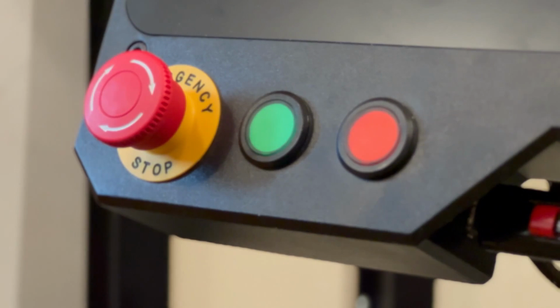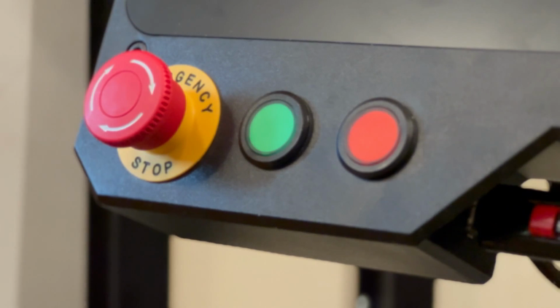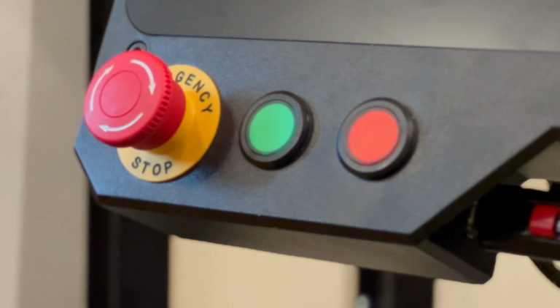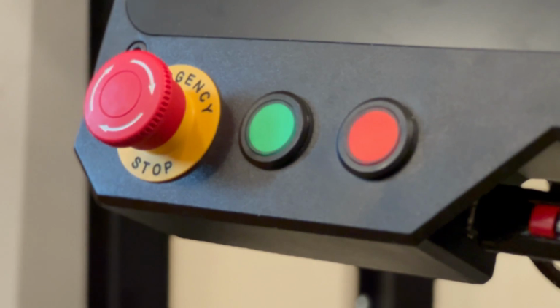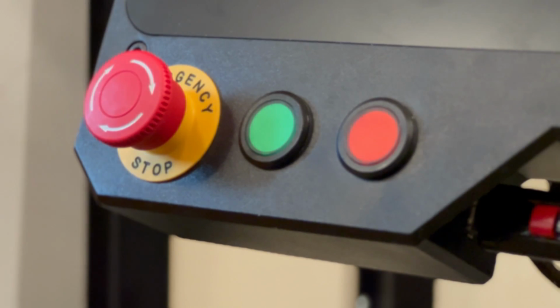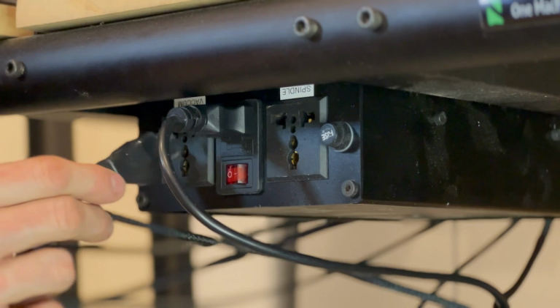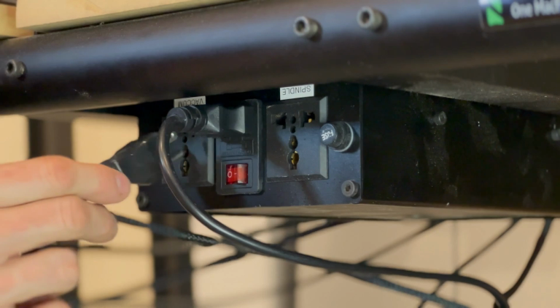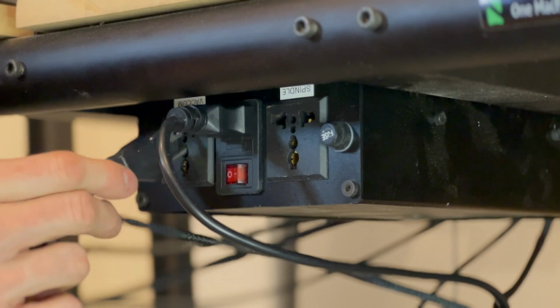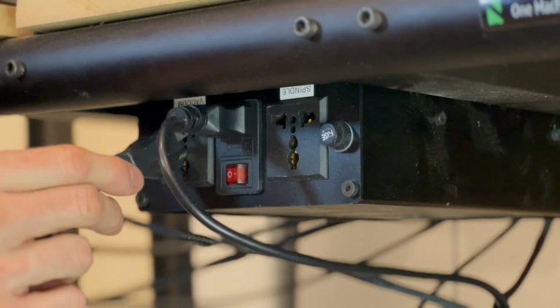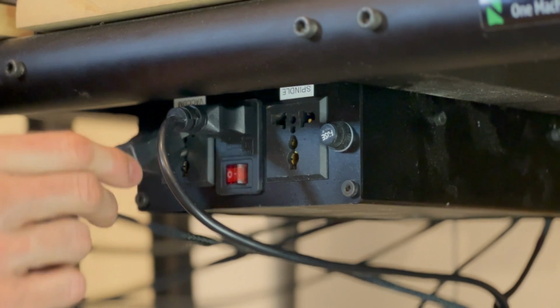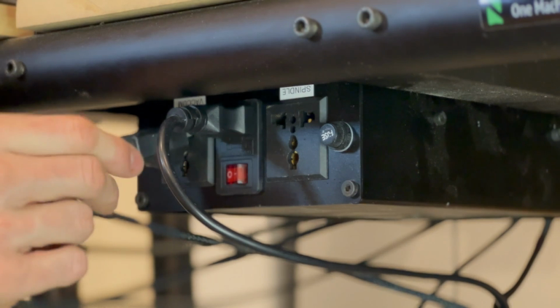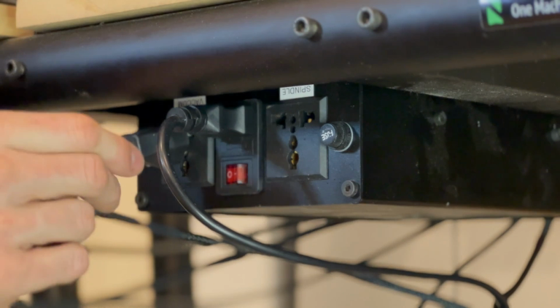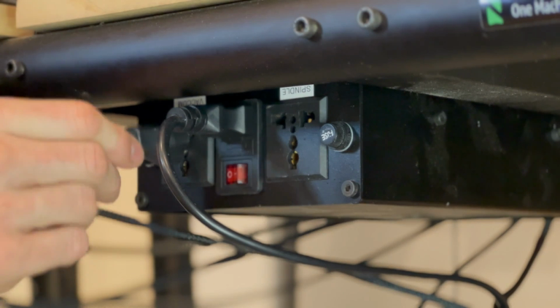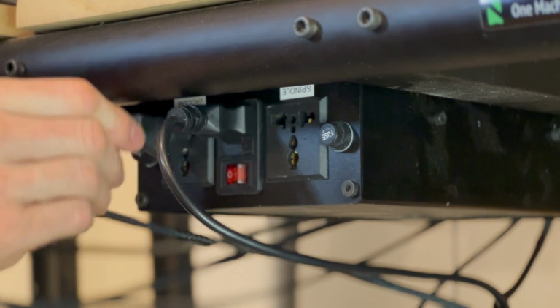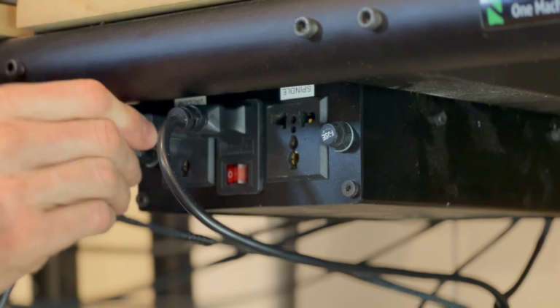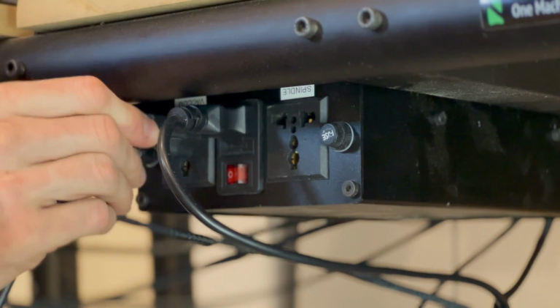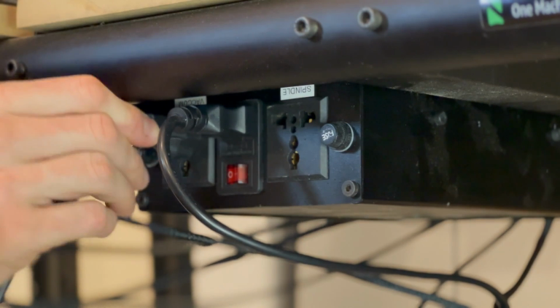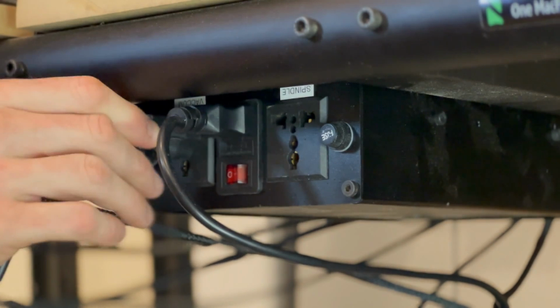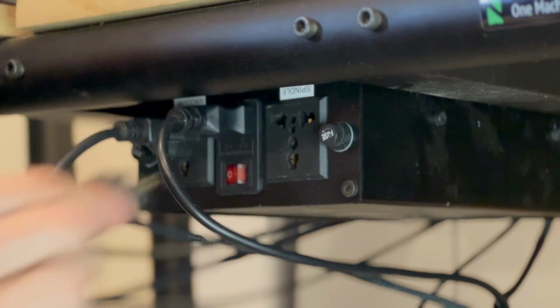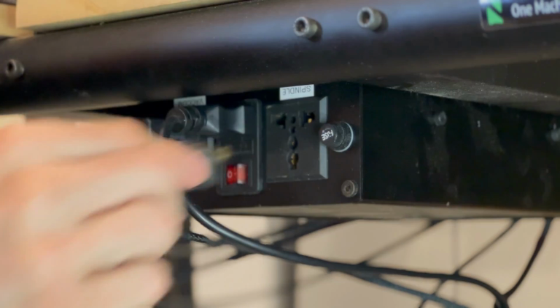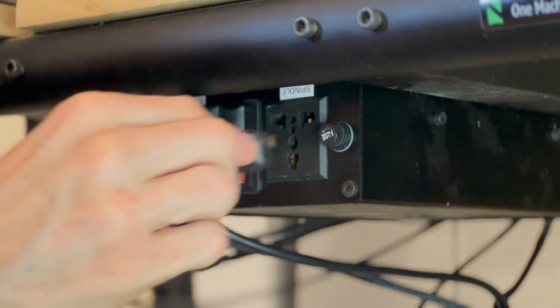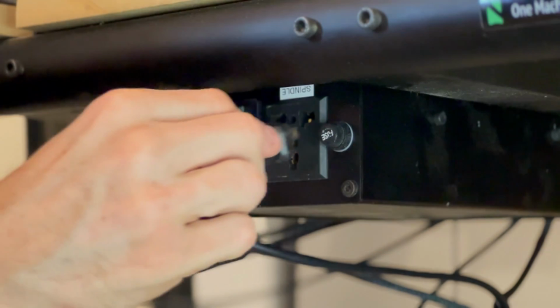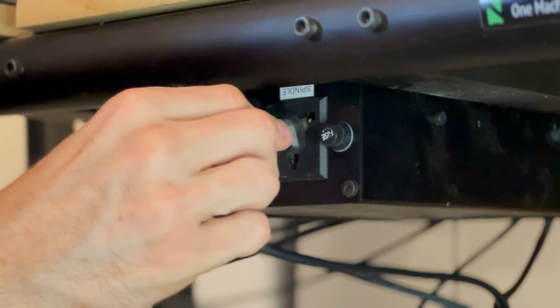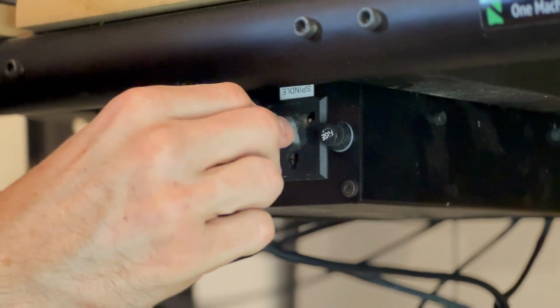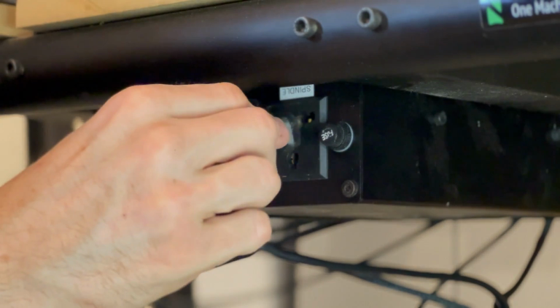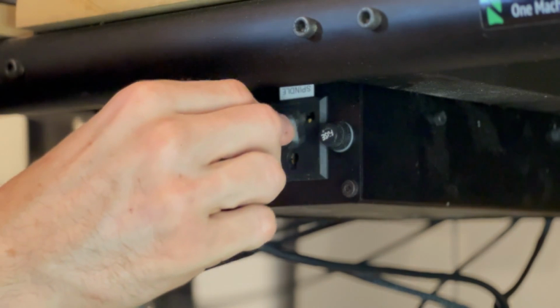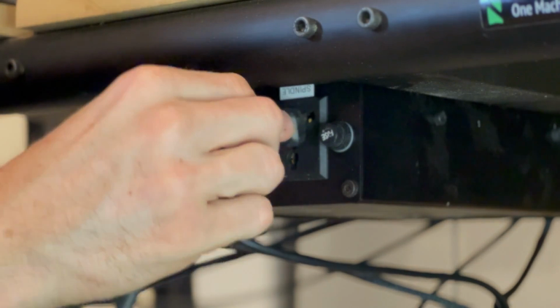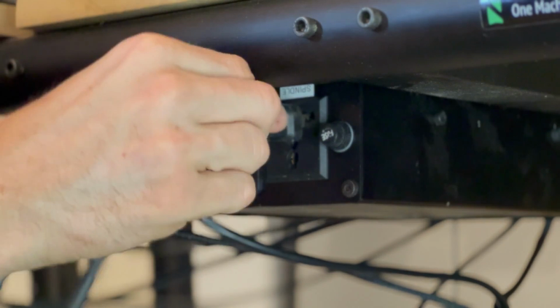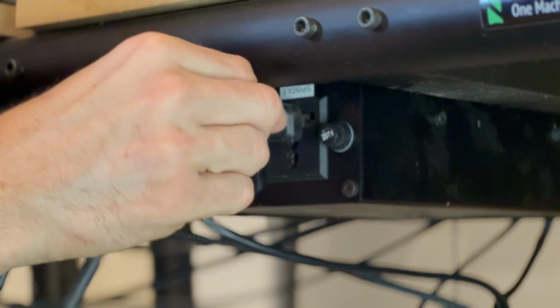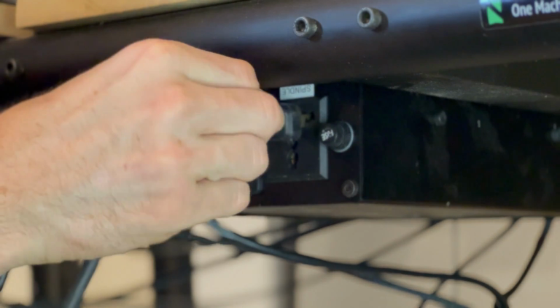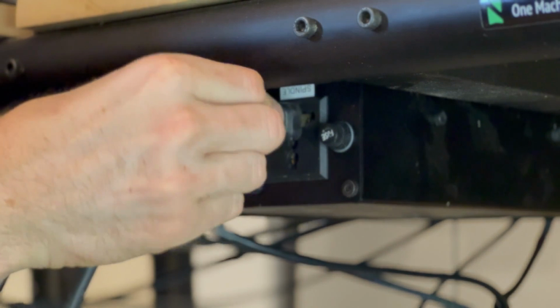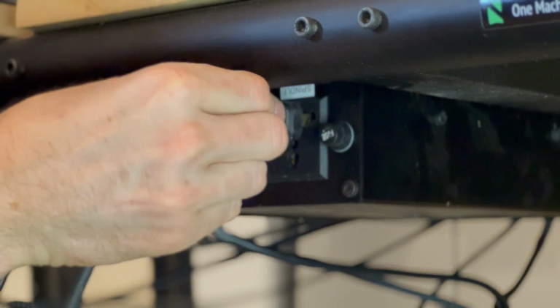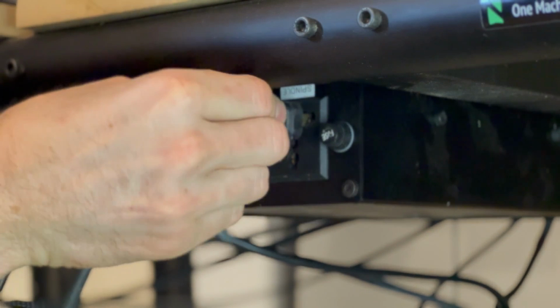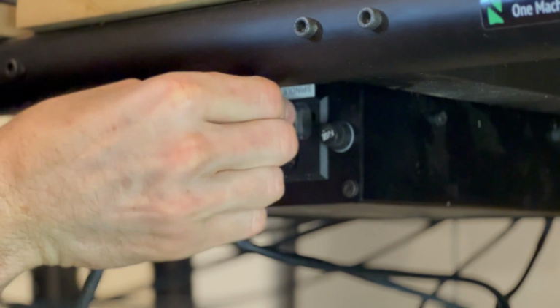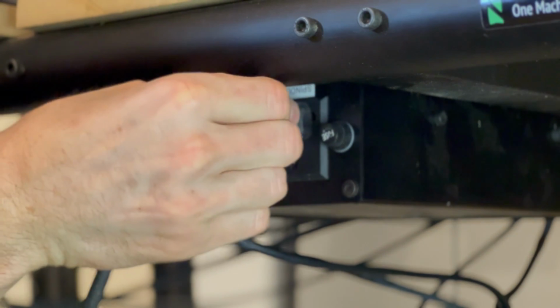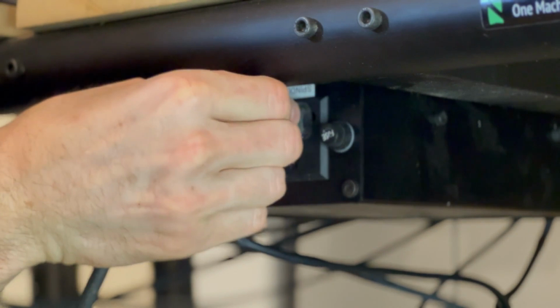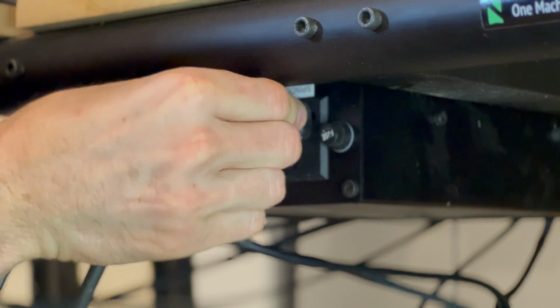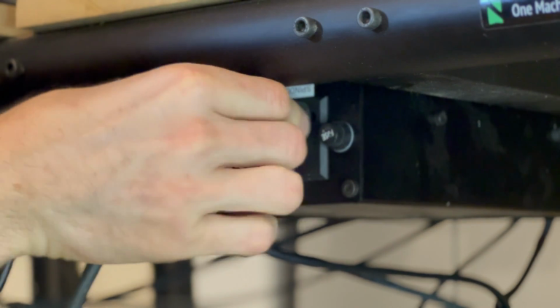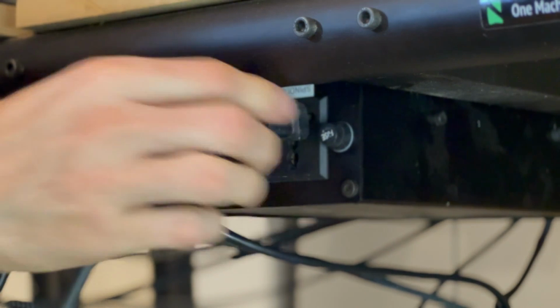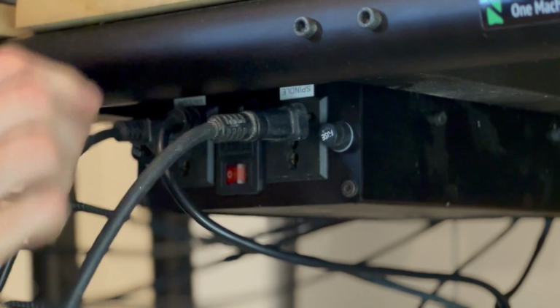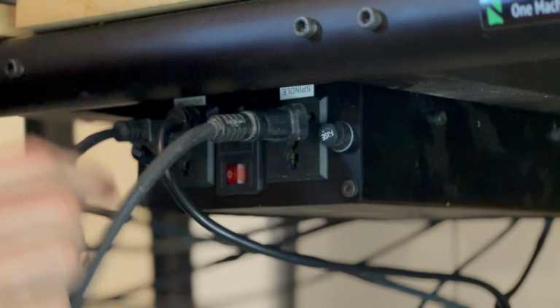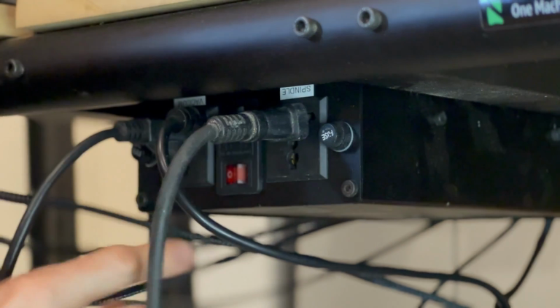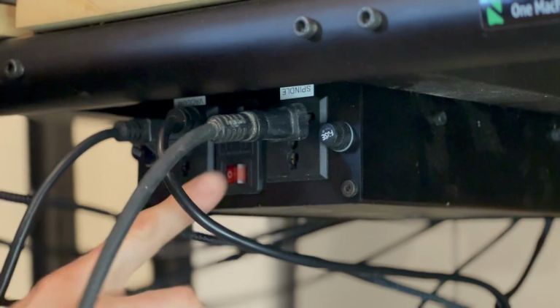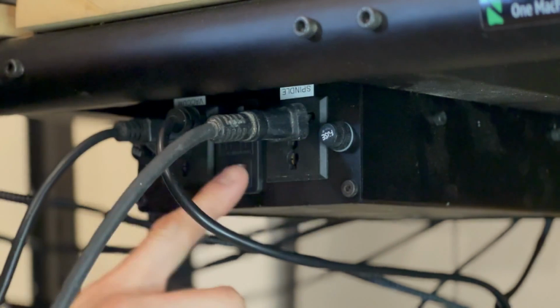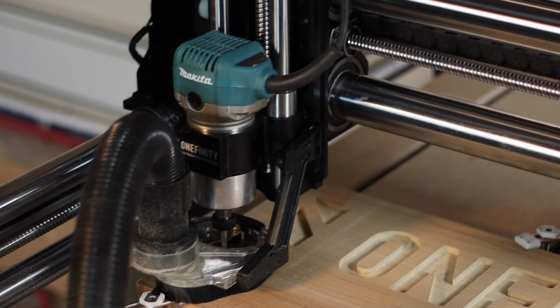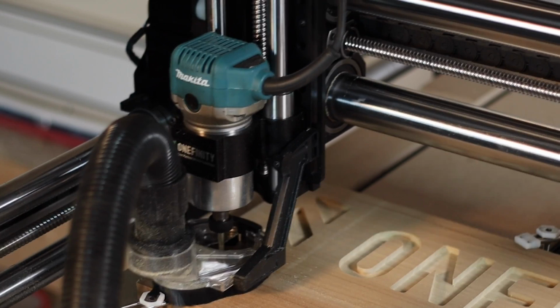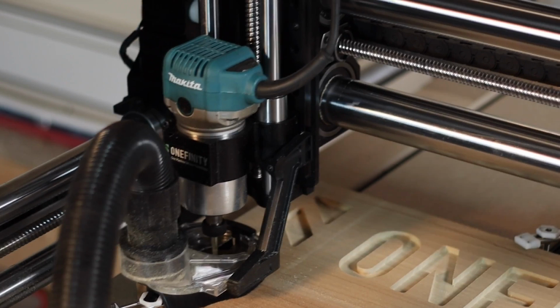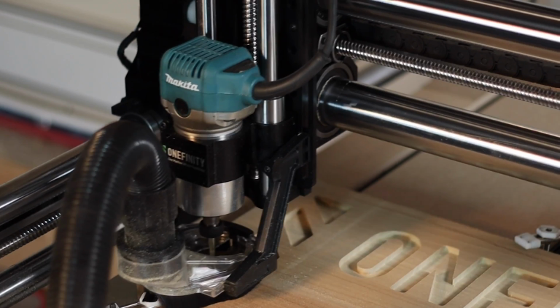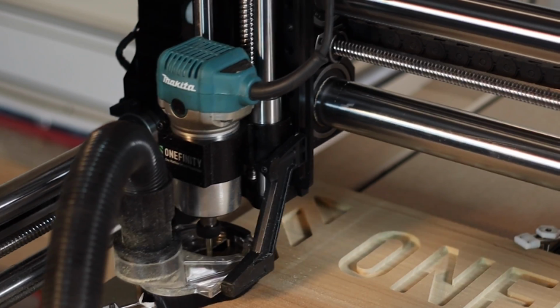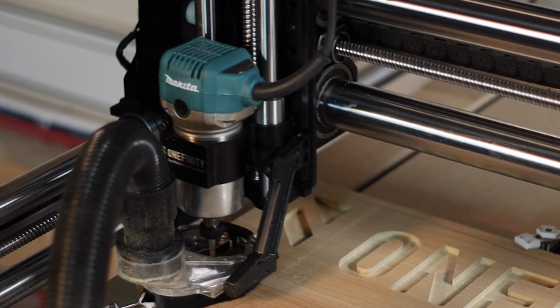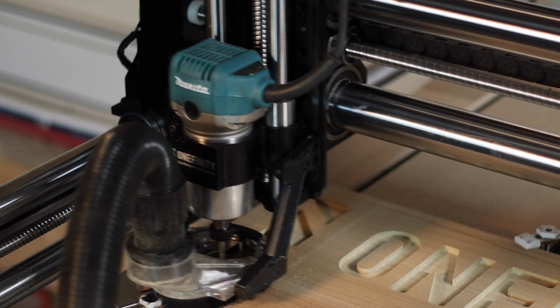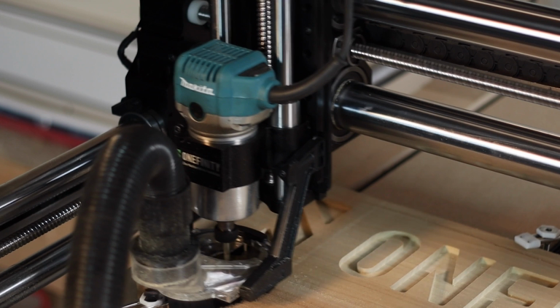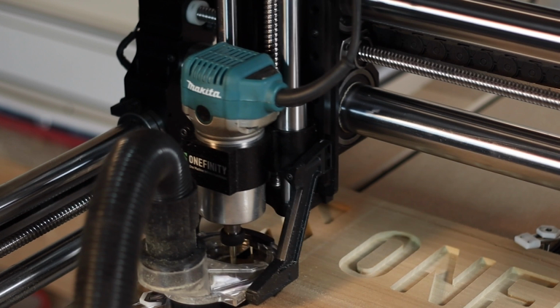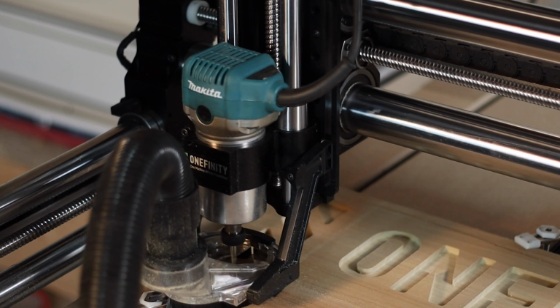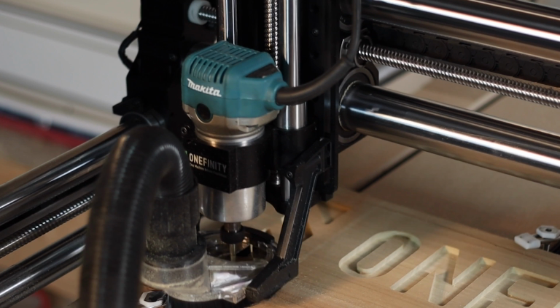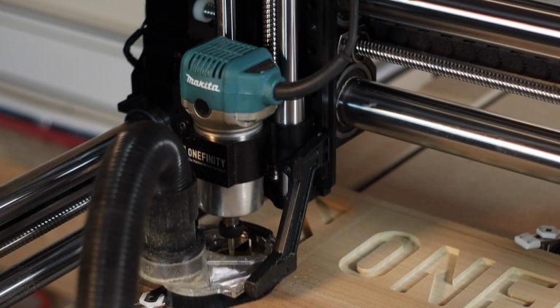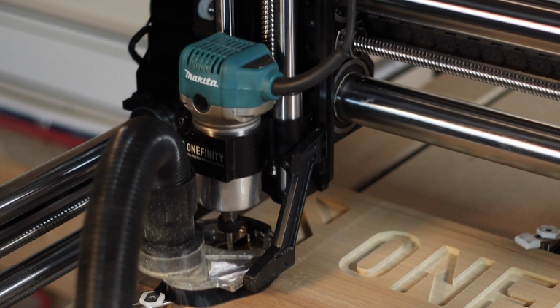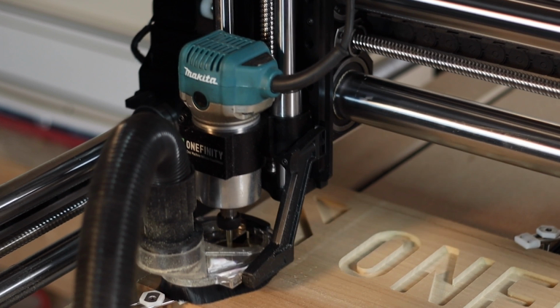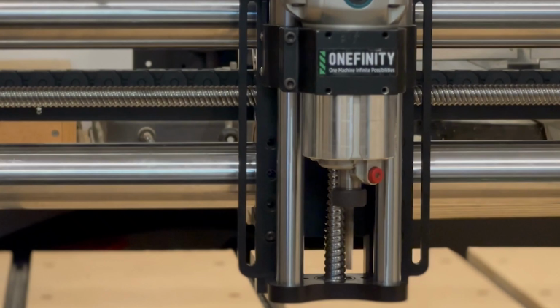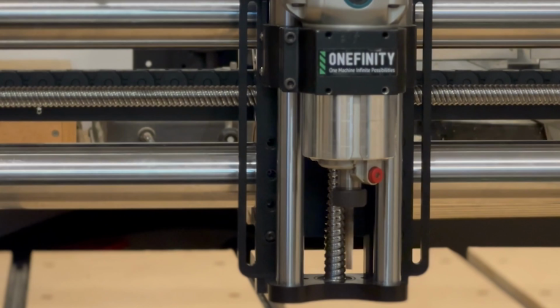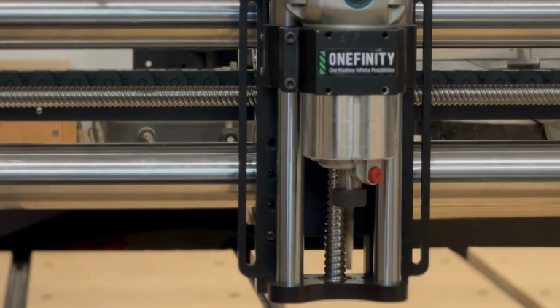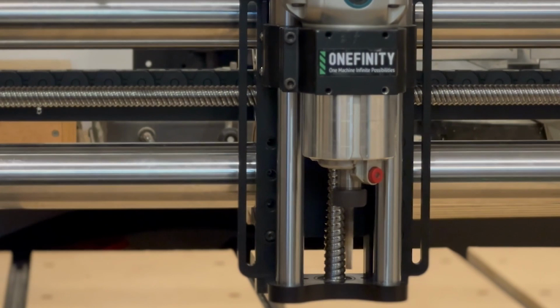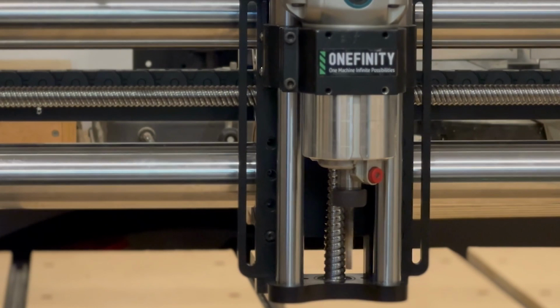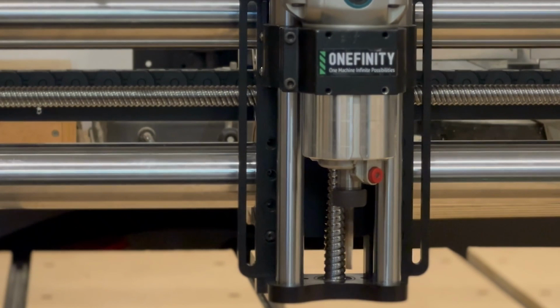Because they're connected to the same power supply as the controller, your router and vacuum will automatically turn on at the beginning of the toolpath and shut off when it's finished.